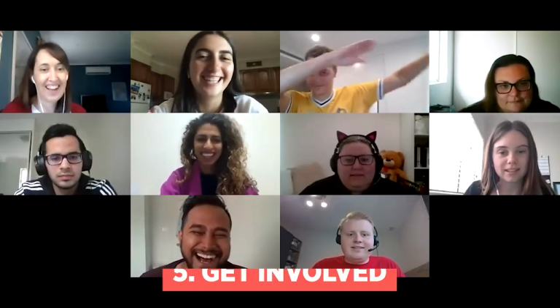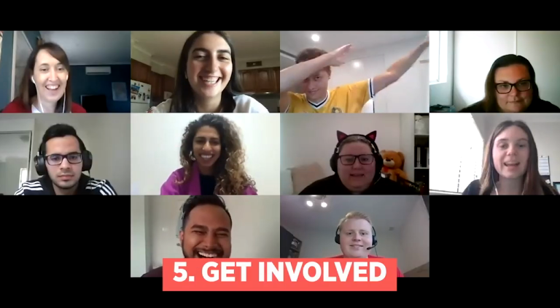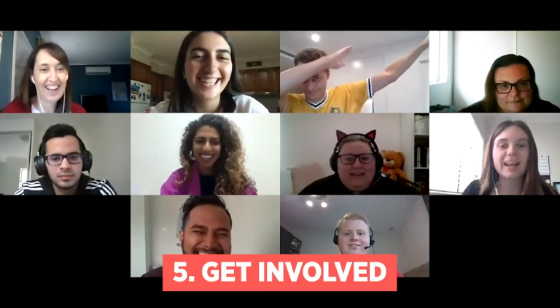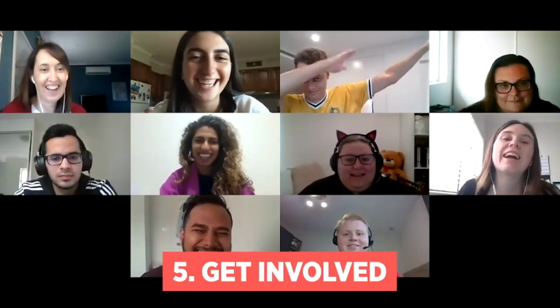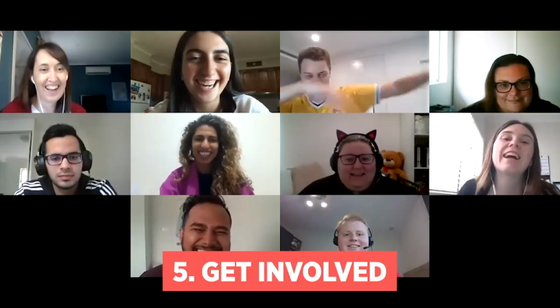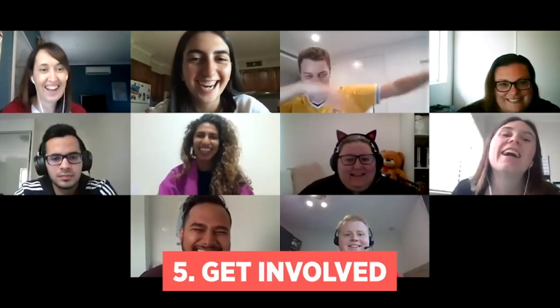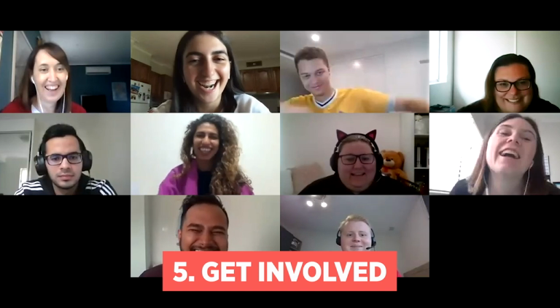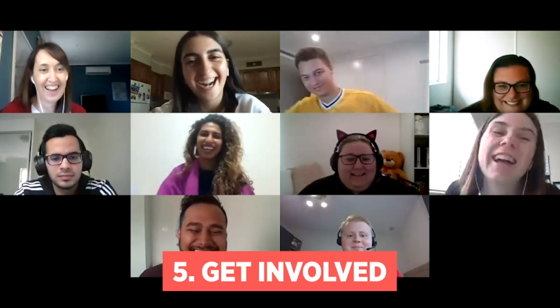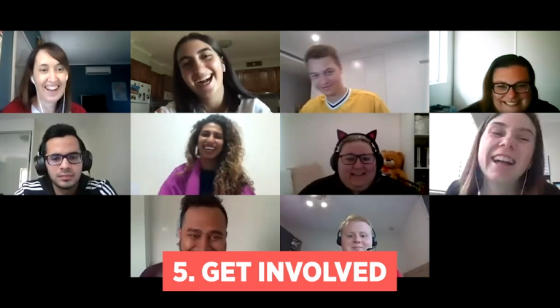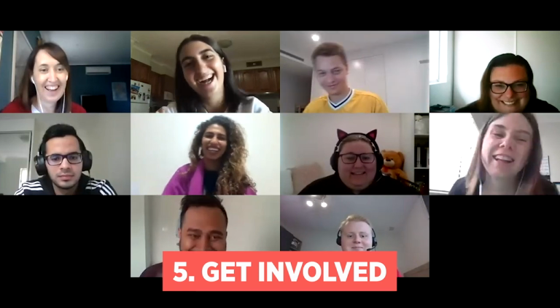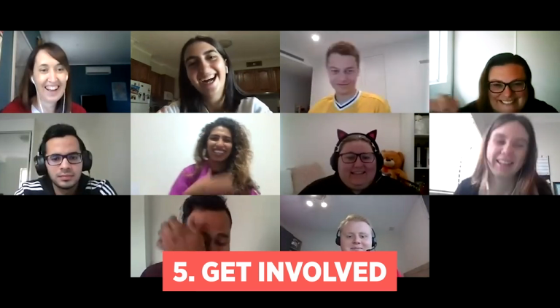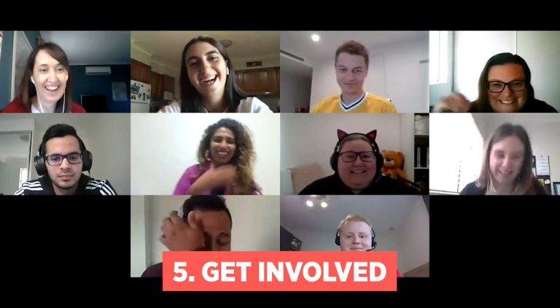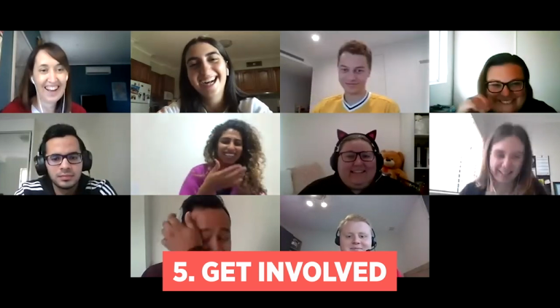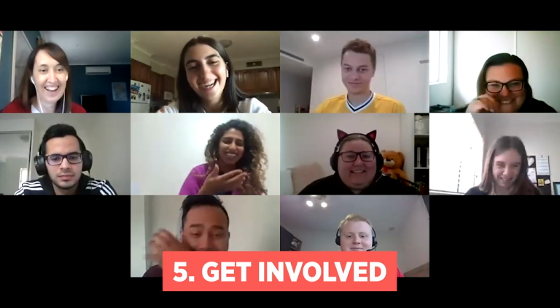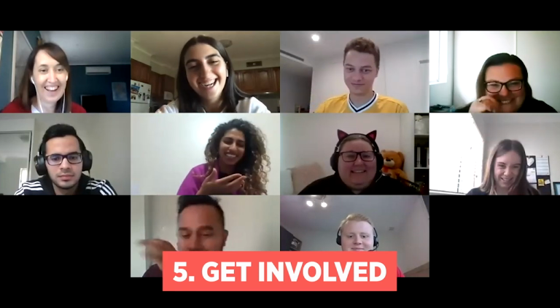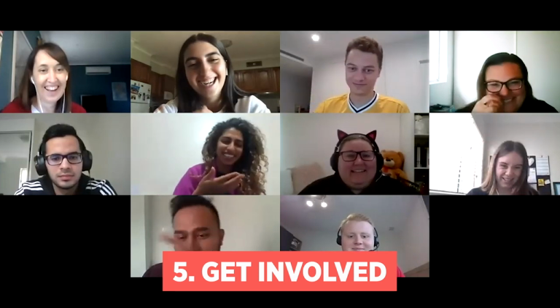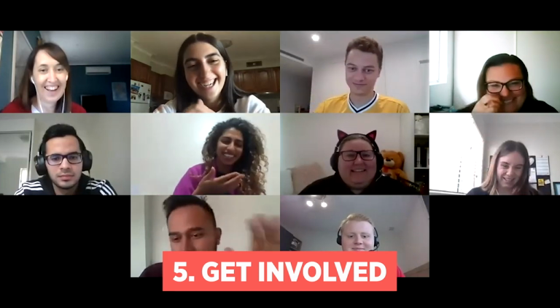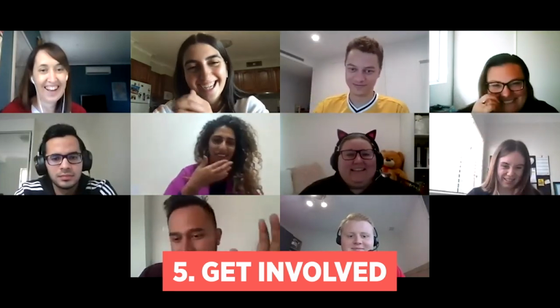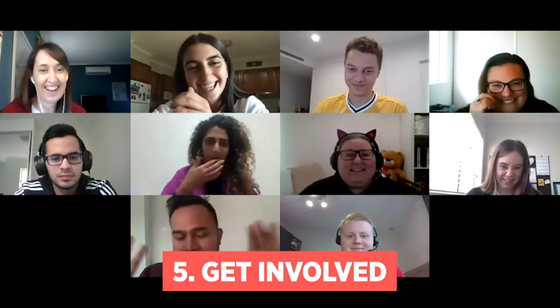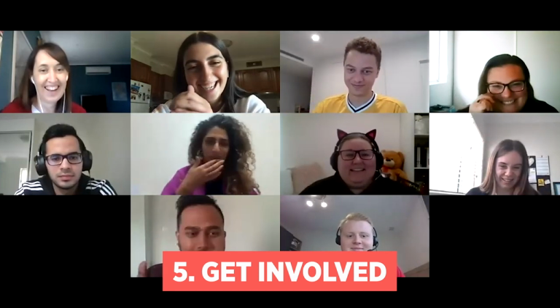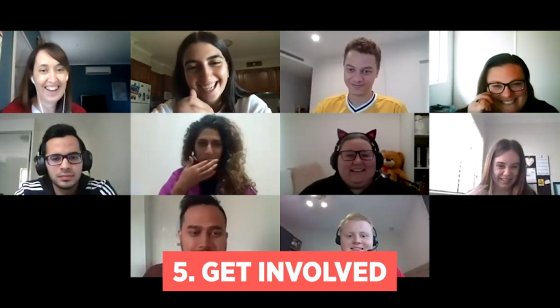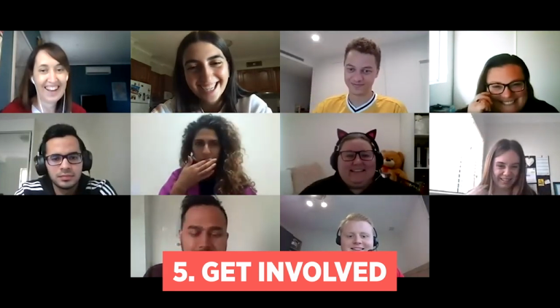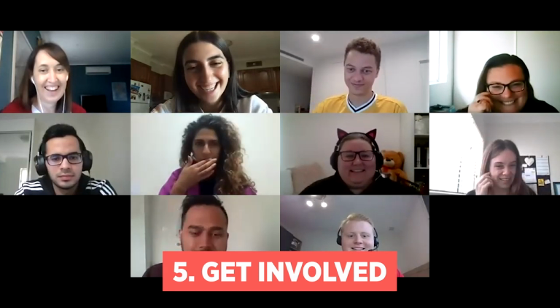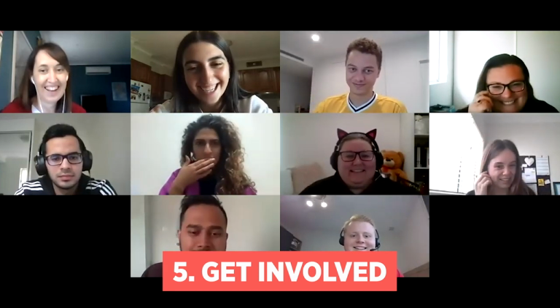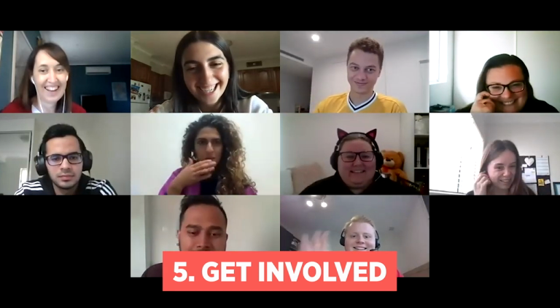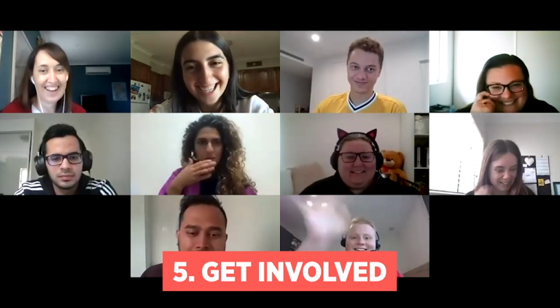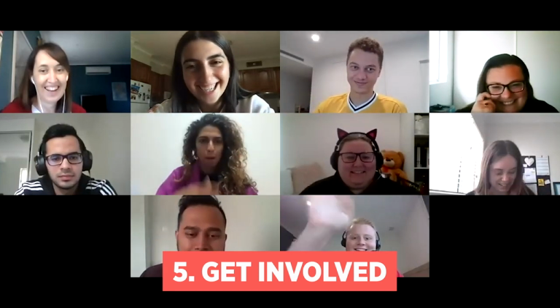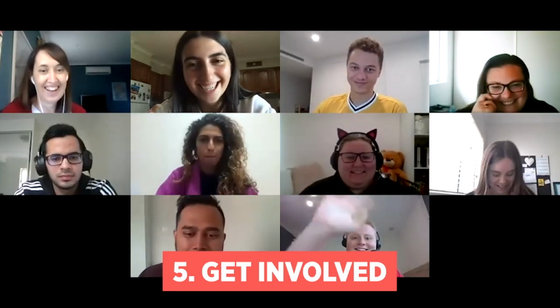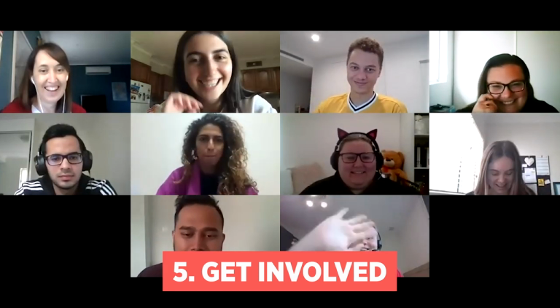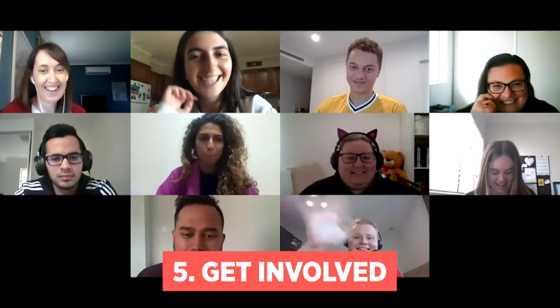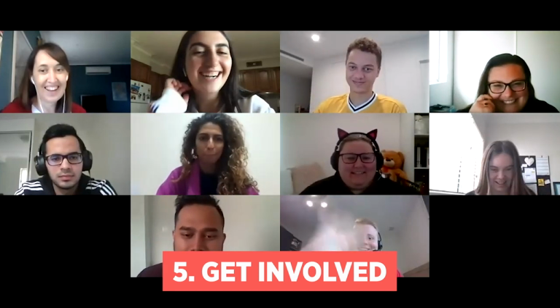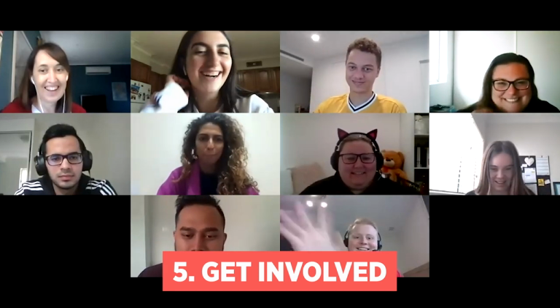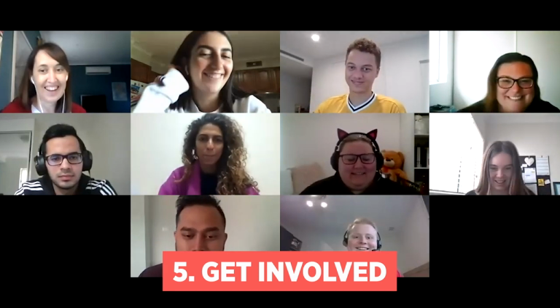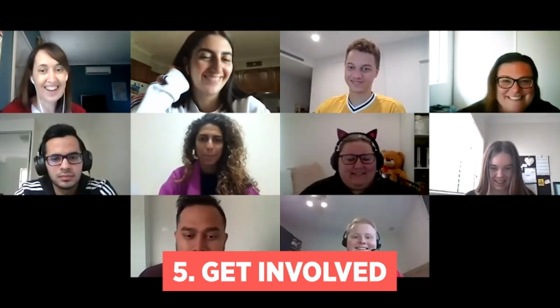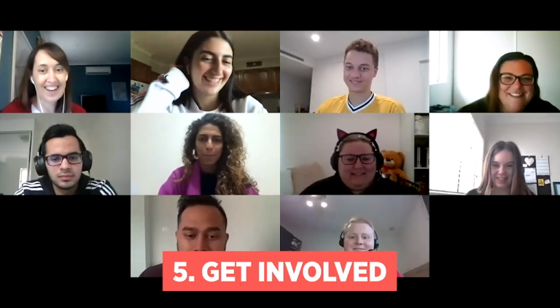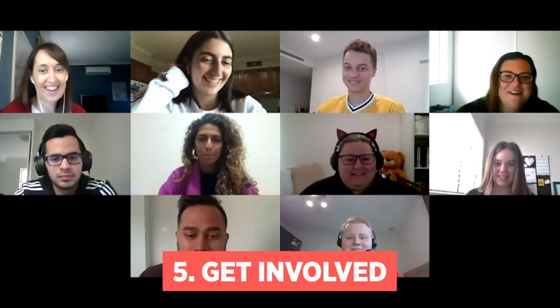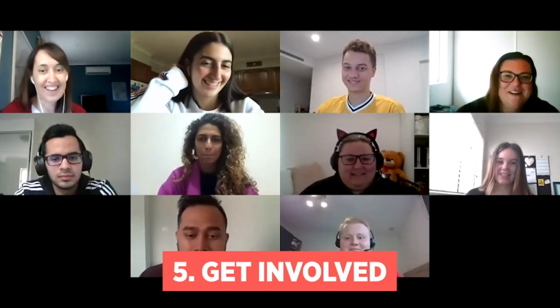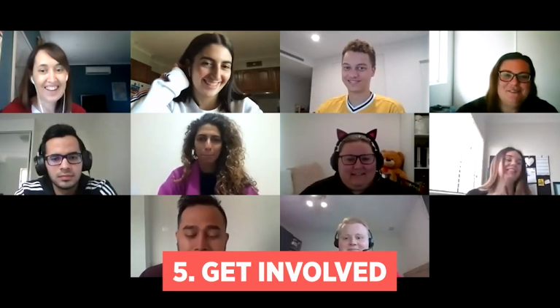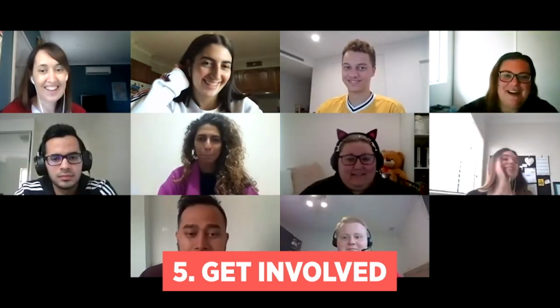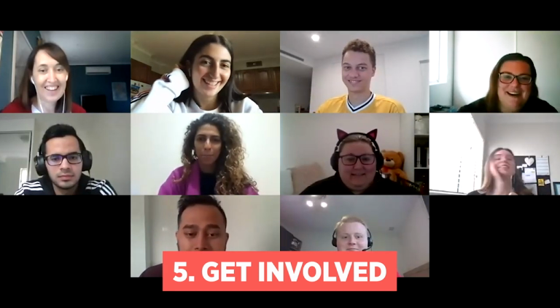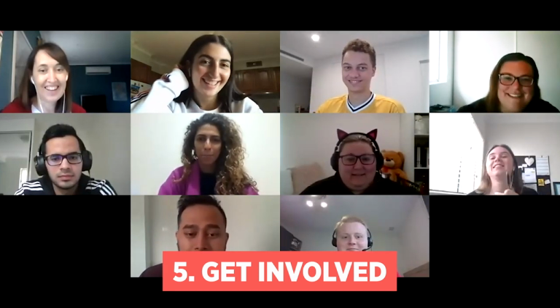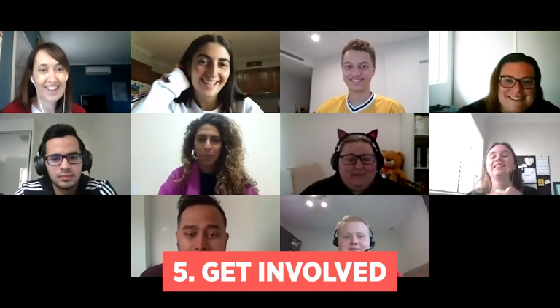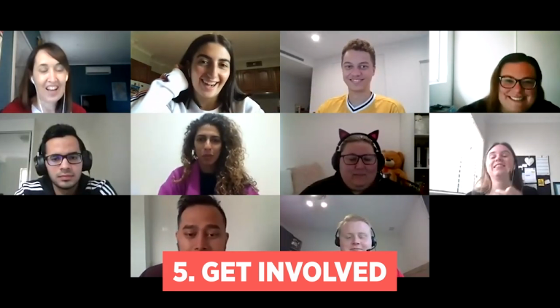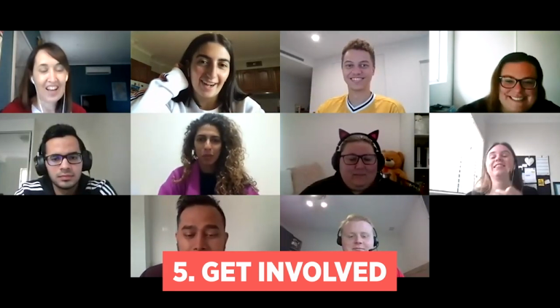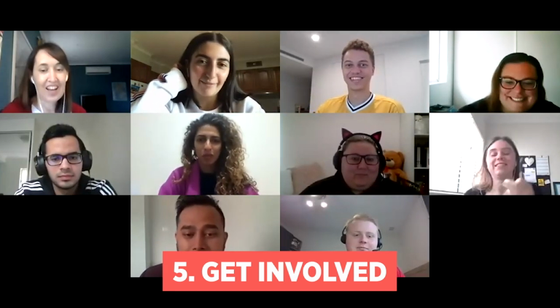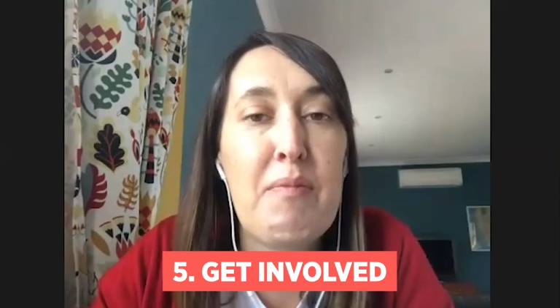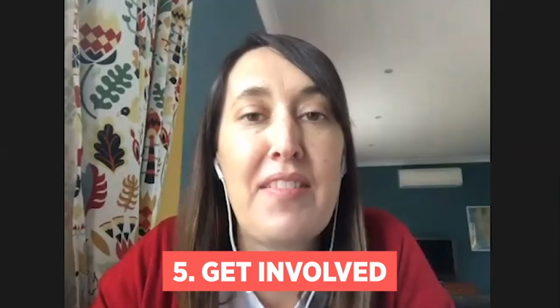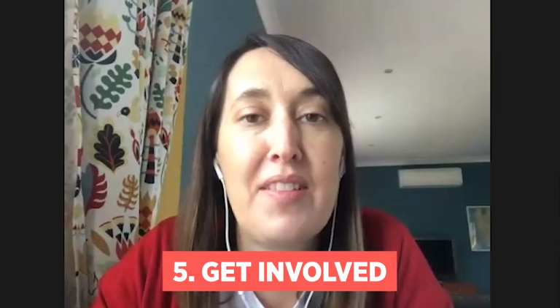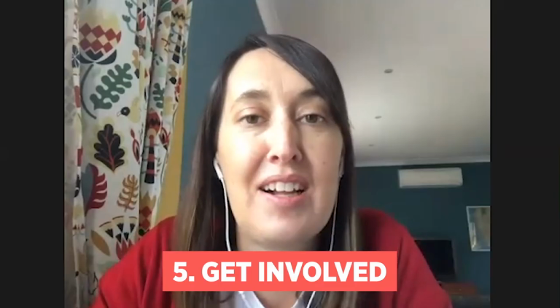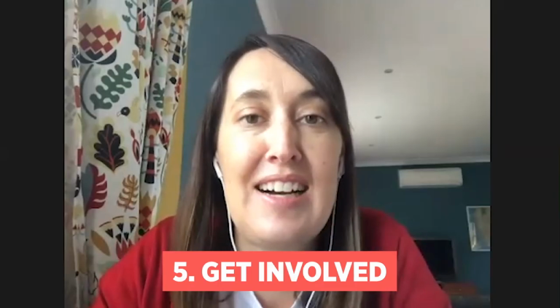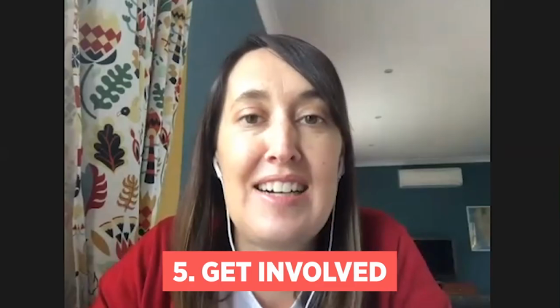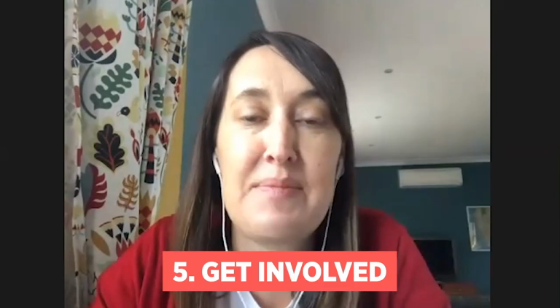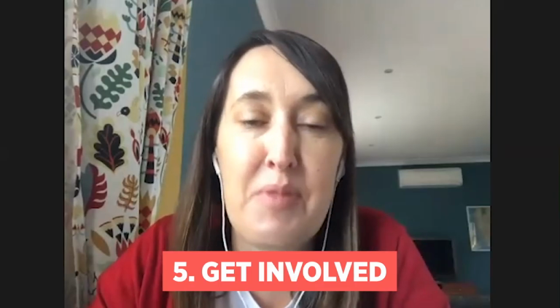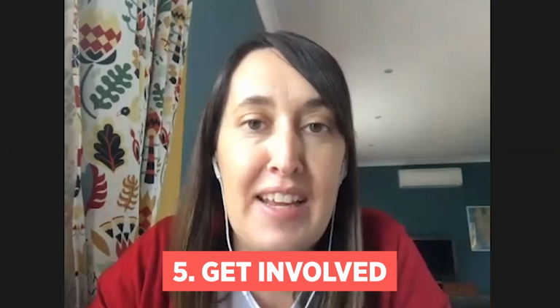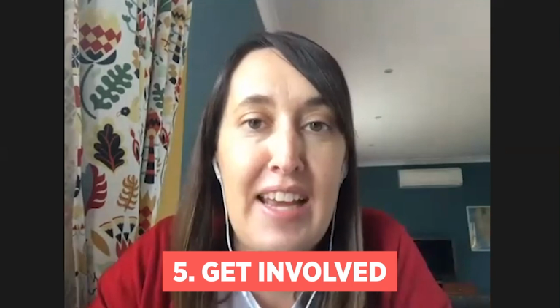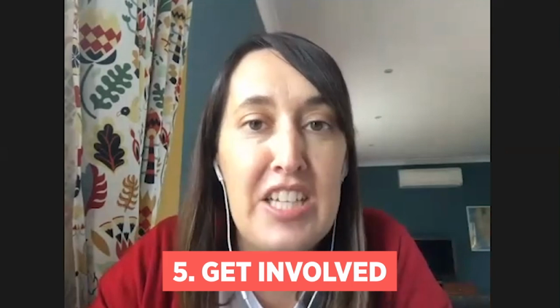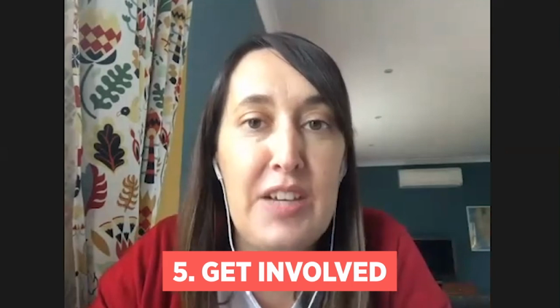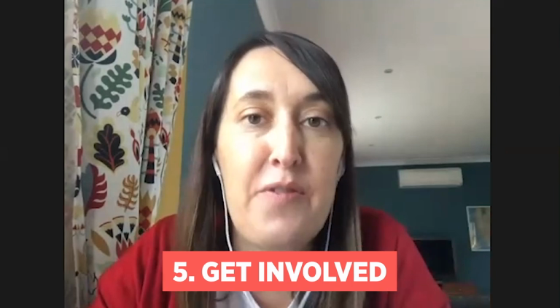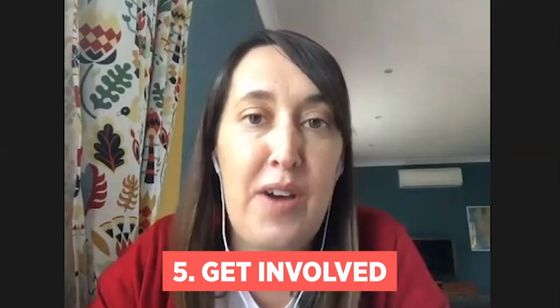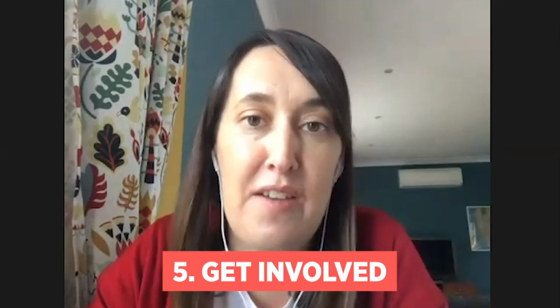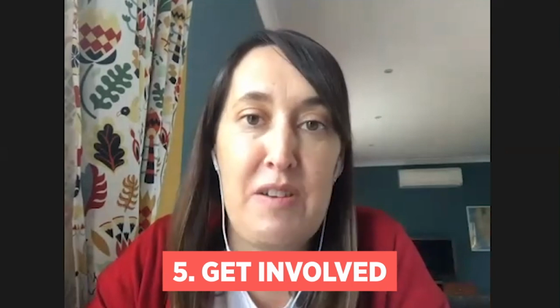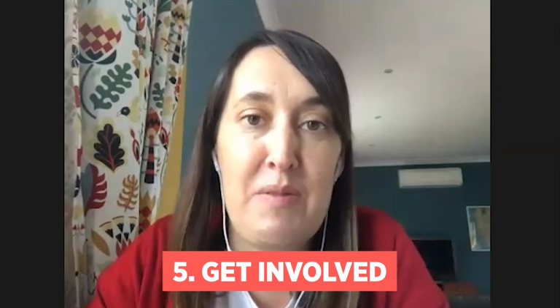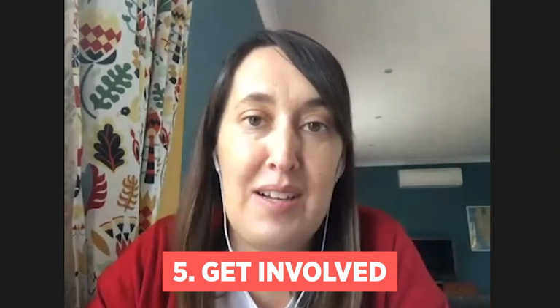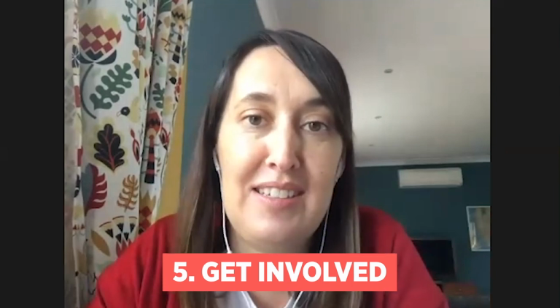Number five: get involved in your class discussions and switch your camera on so everyone can see you. This will make the class more engaging for everyone.